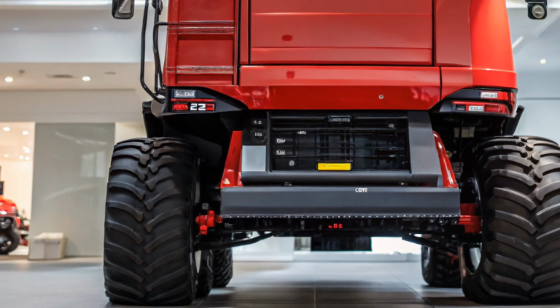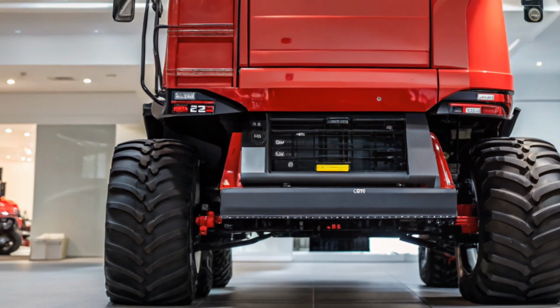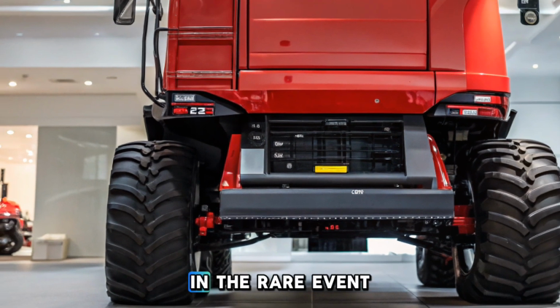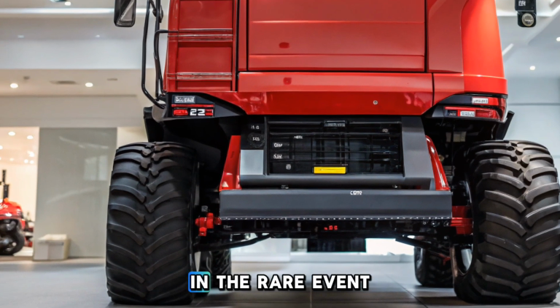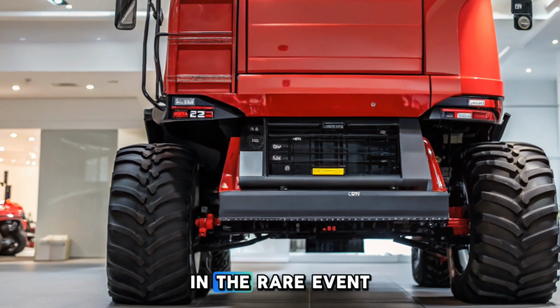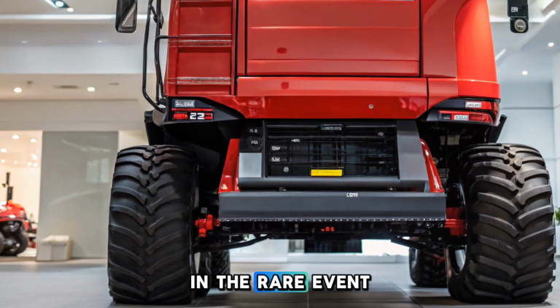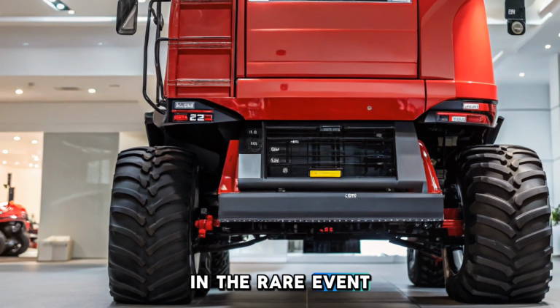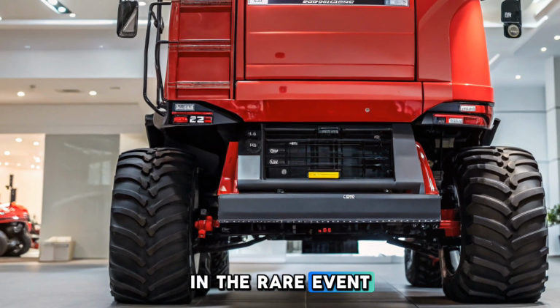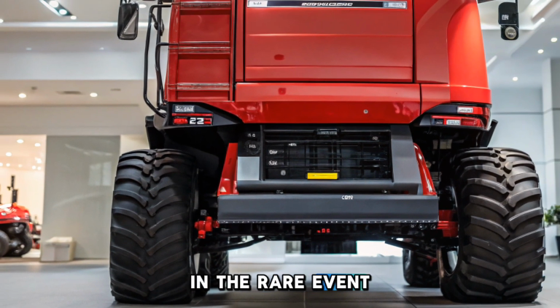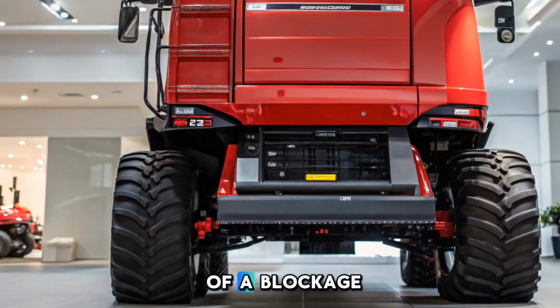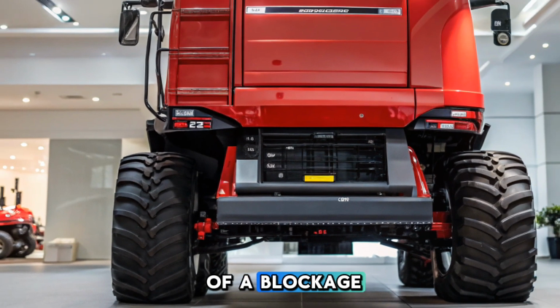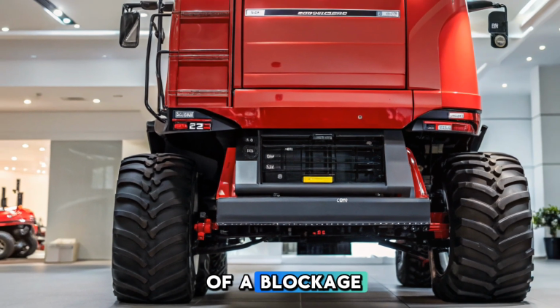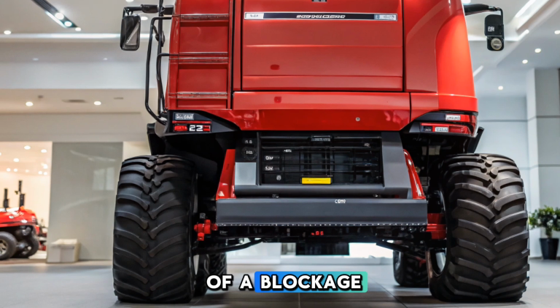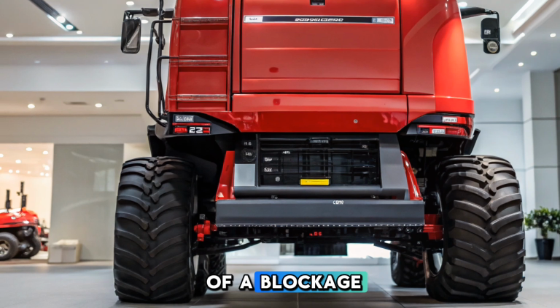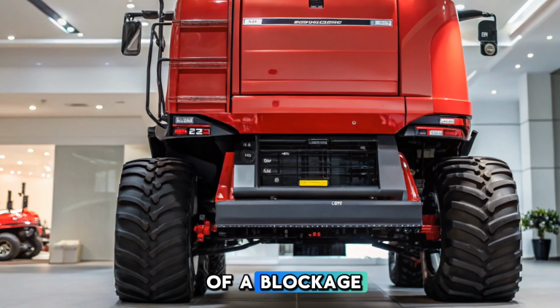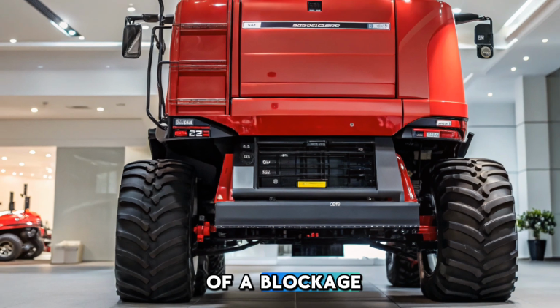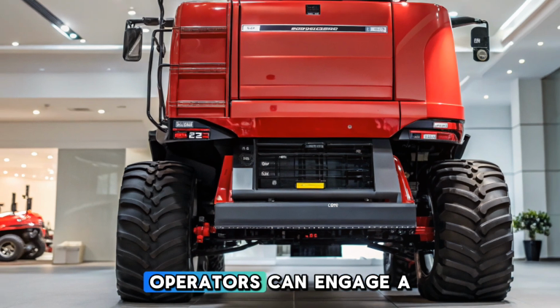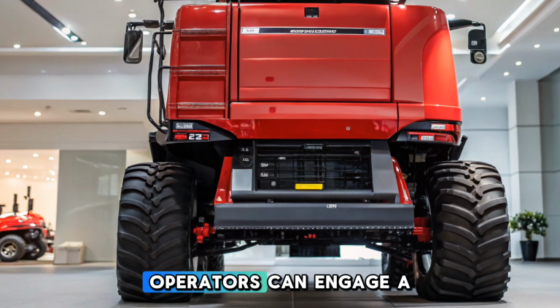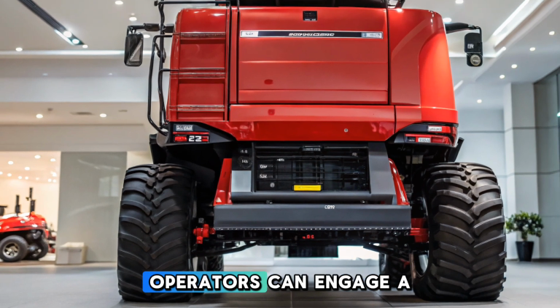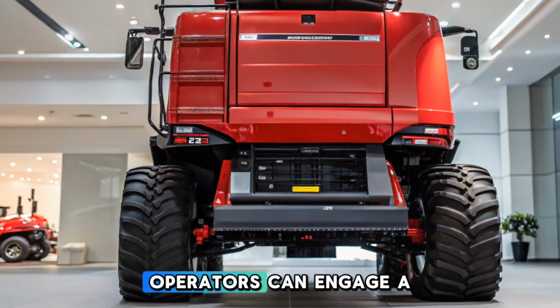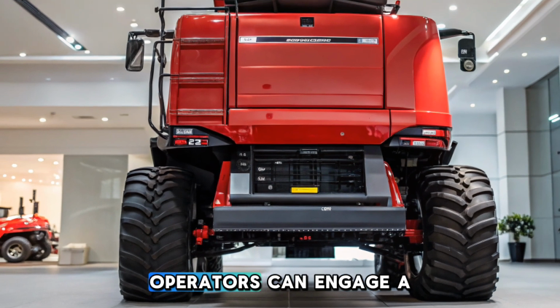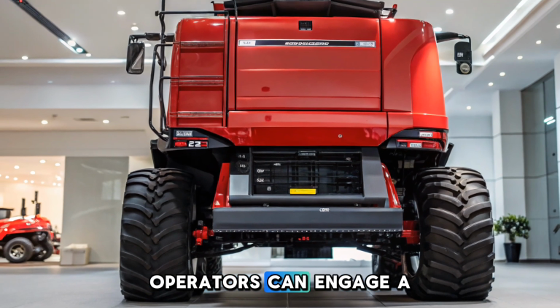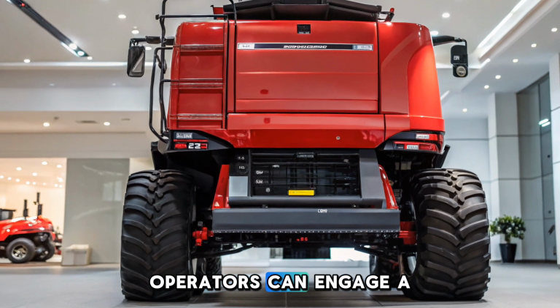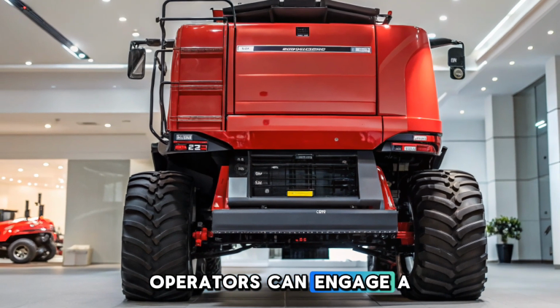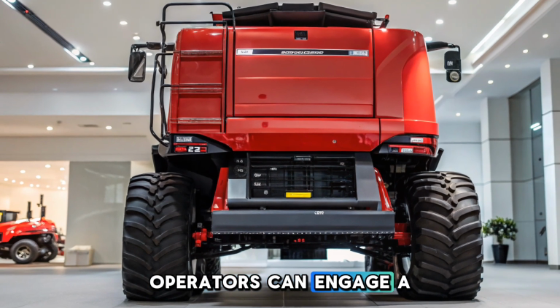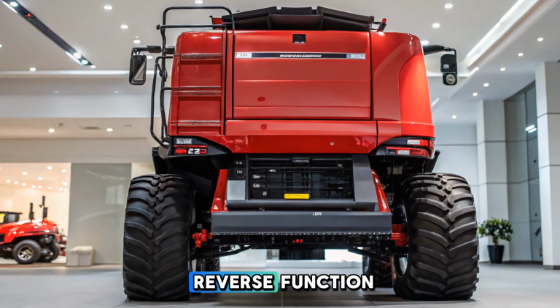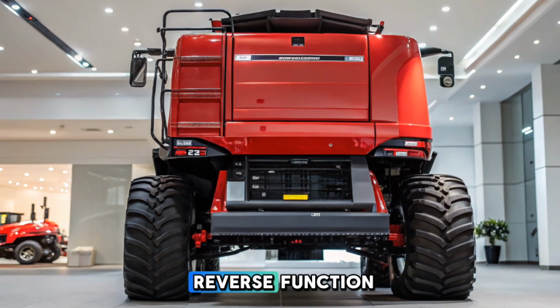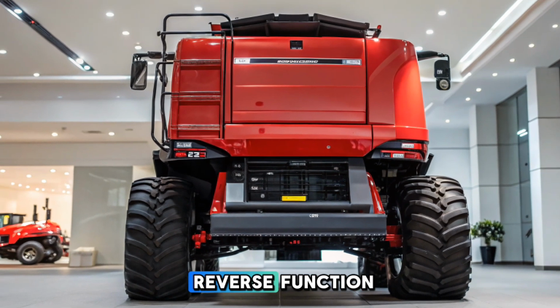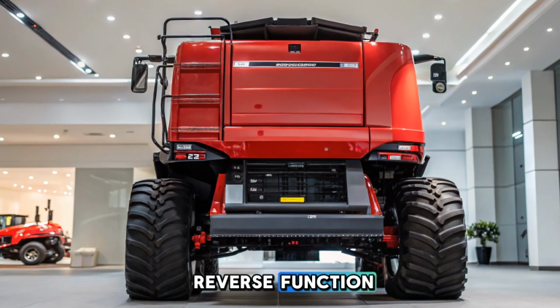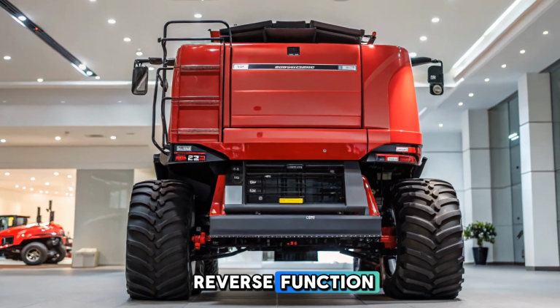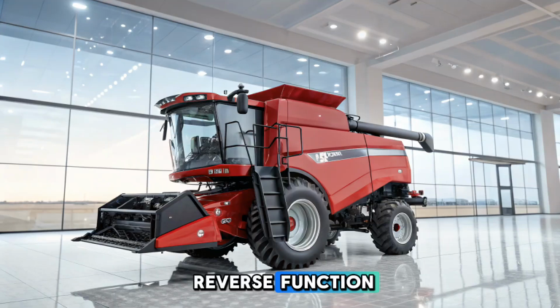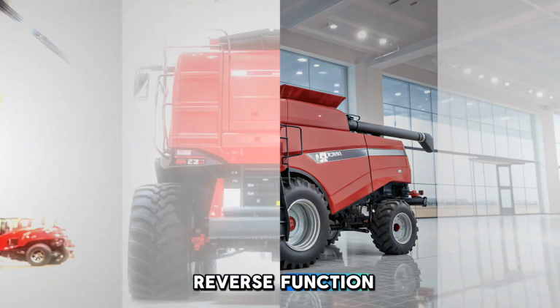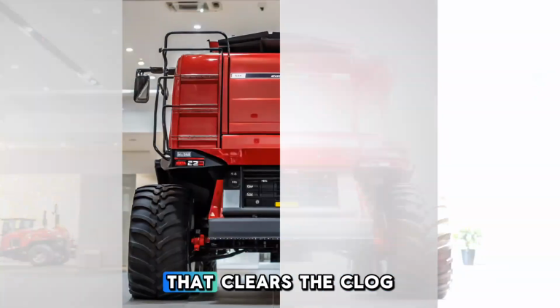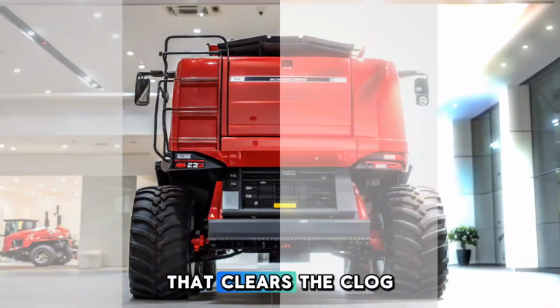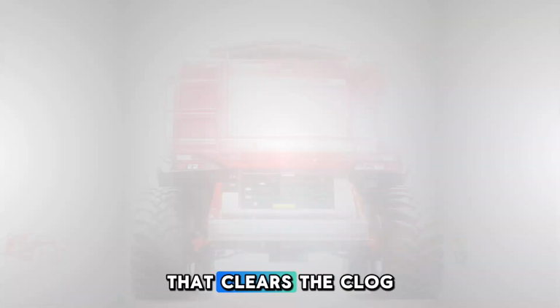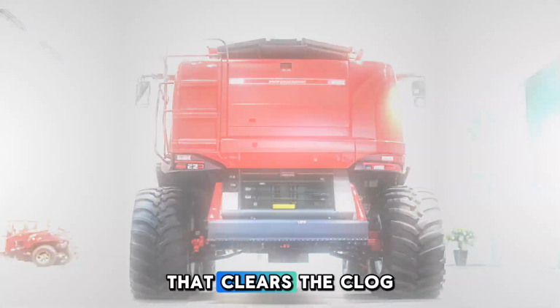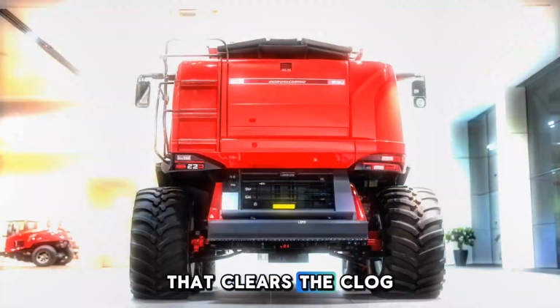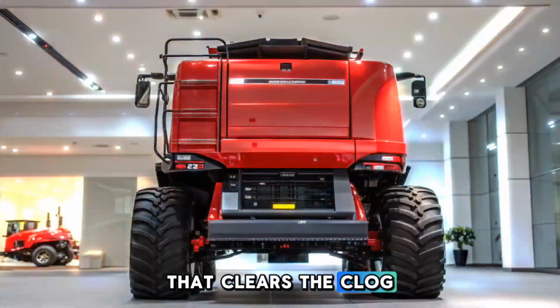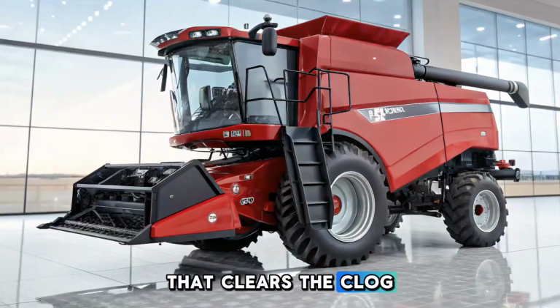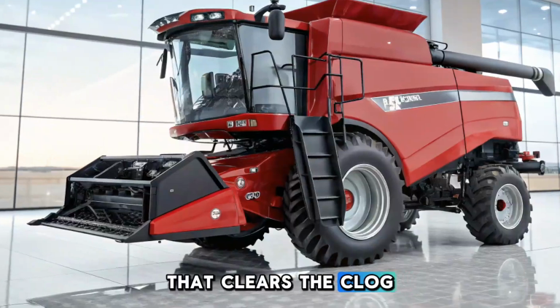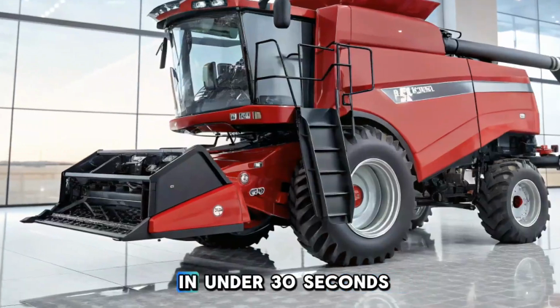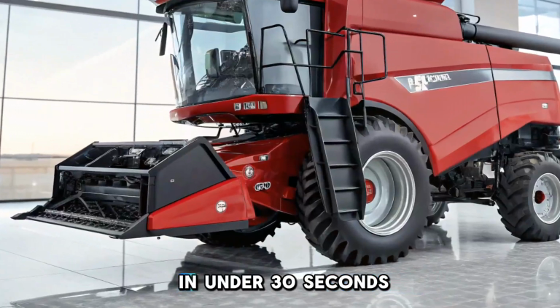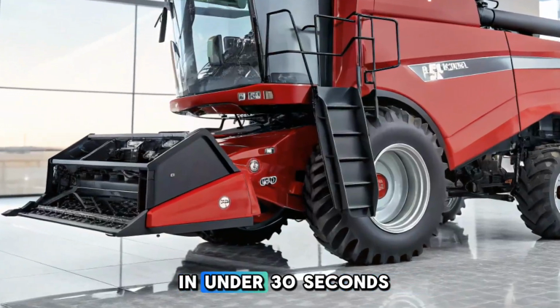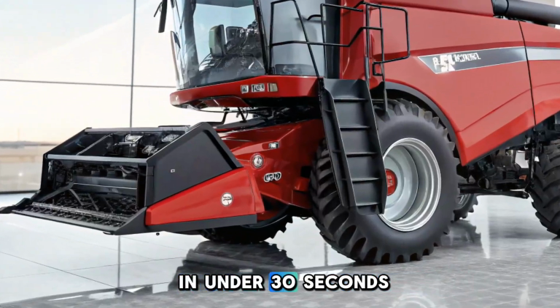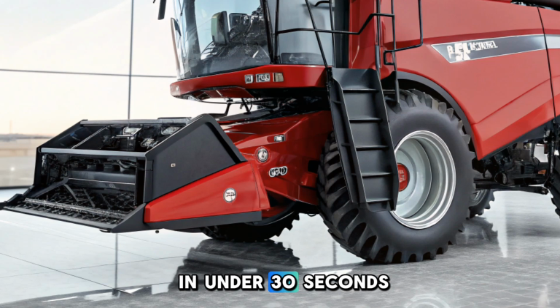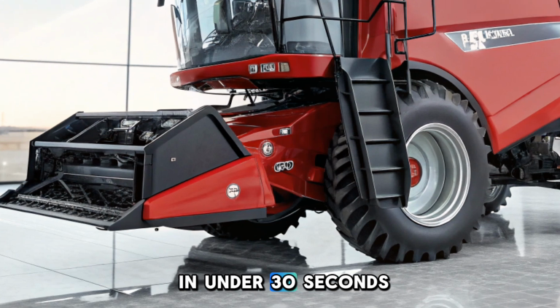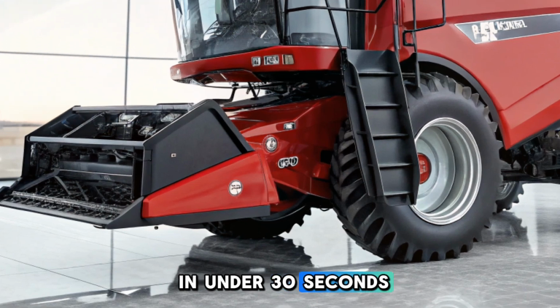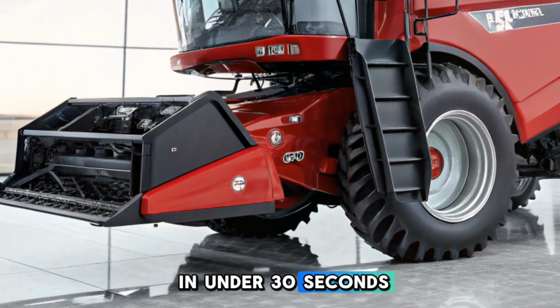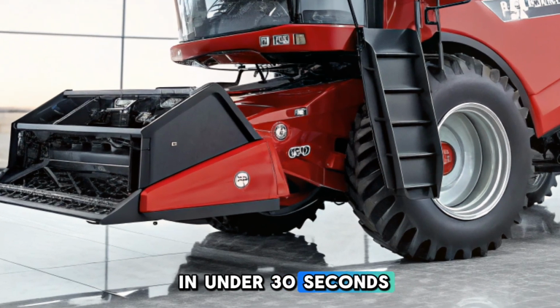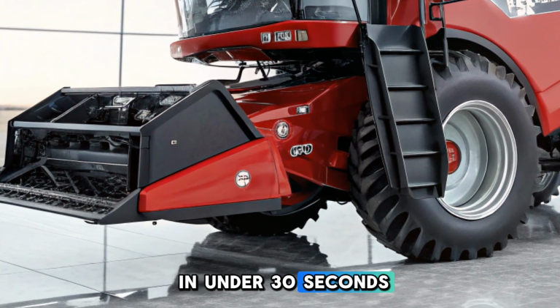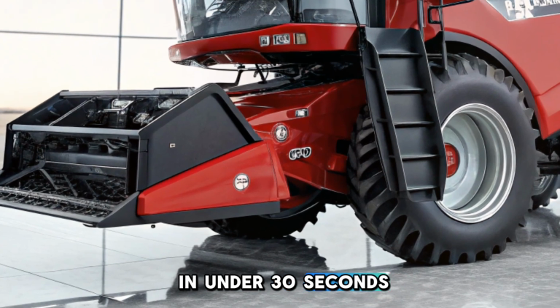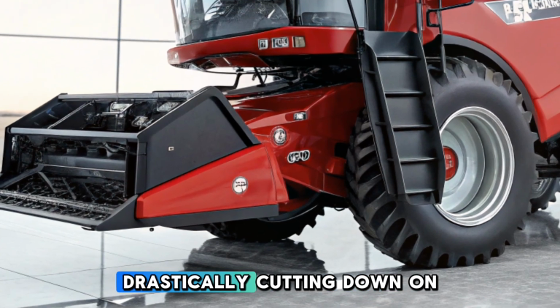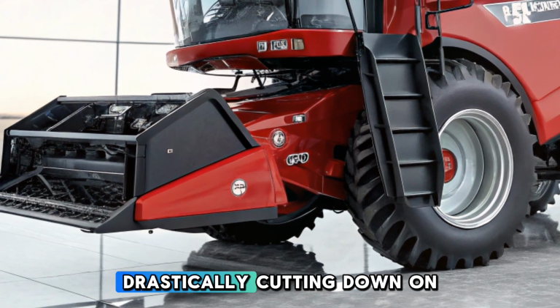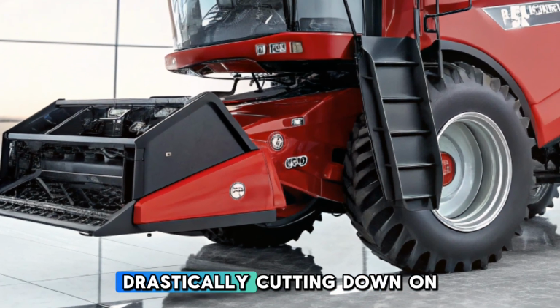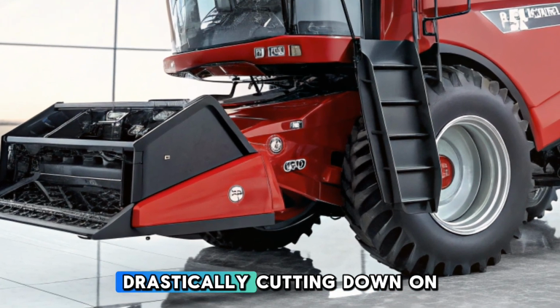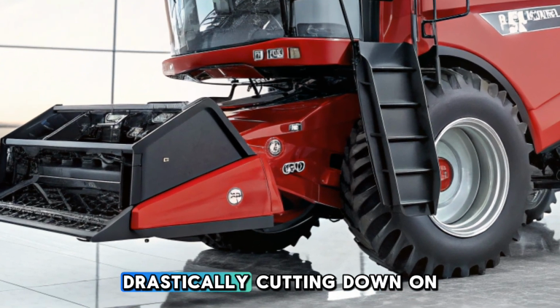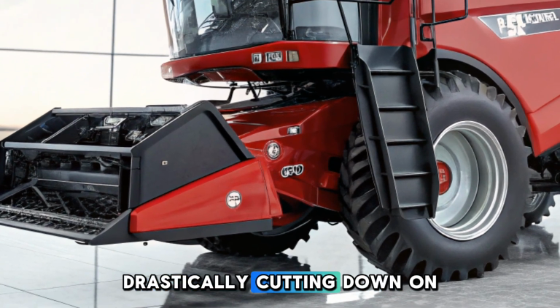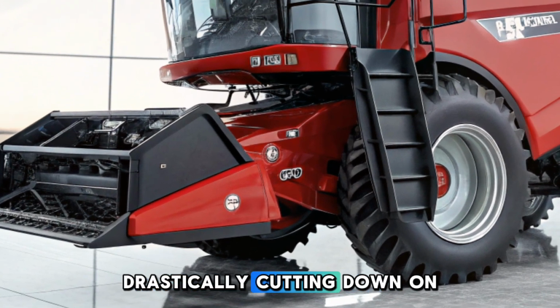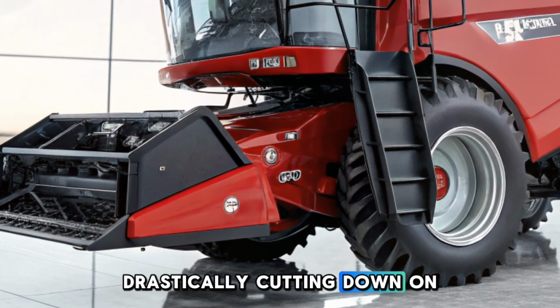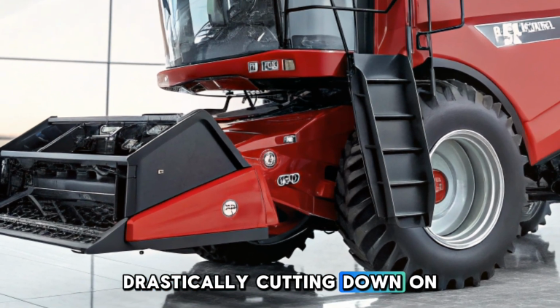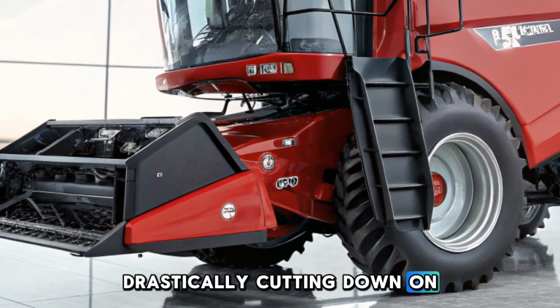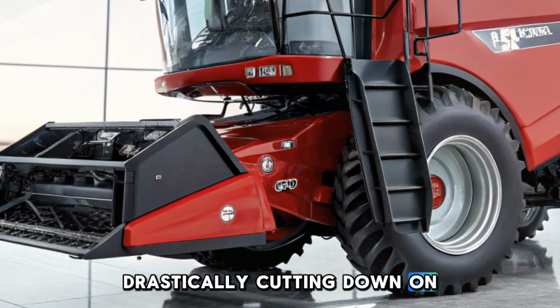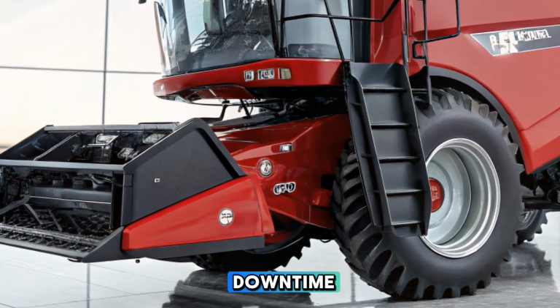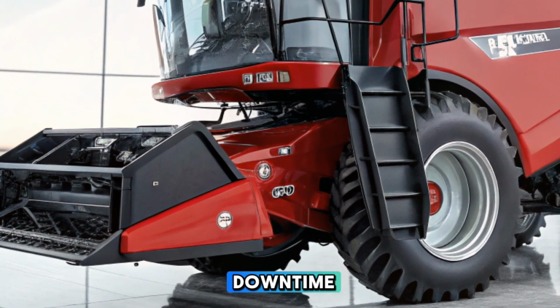In the rare event of a blockage, operators can engage a reverse function that clears the clog in under 30 seconds, drastically cutting down on downtime.